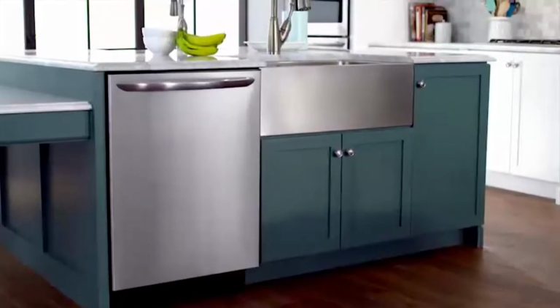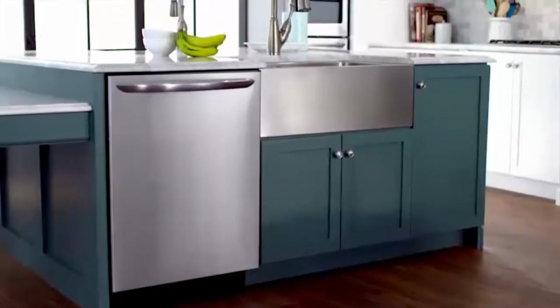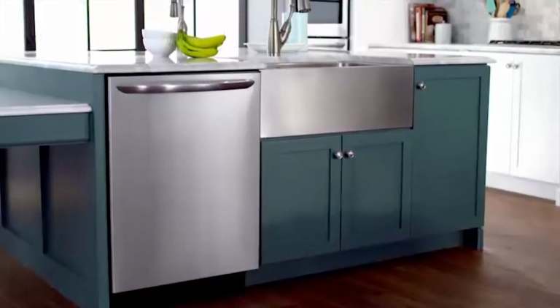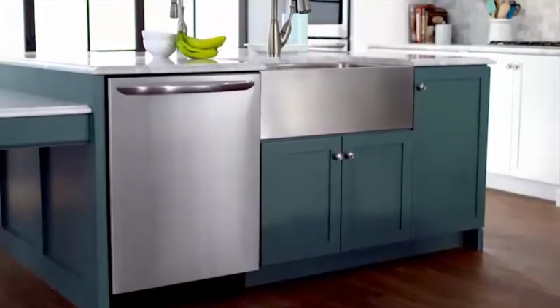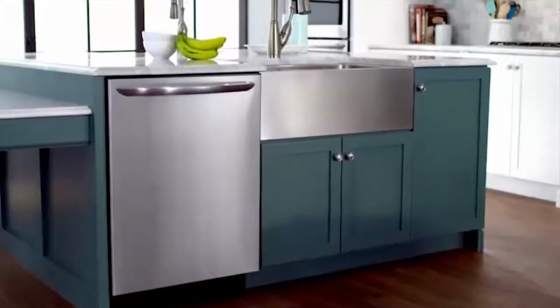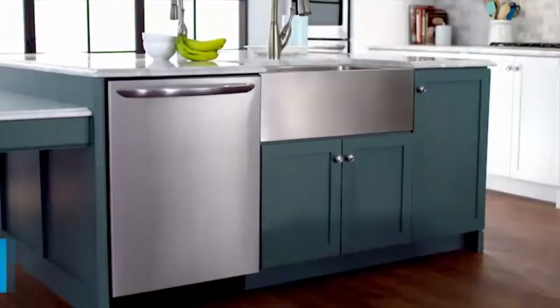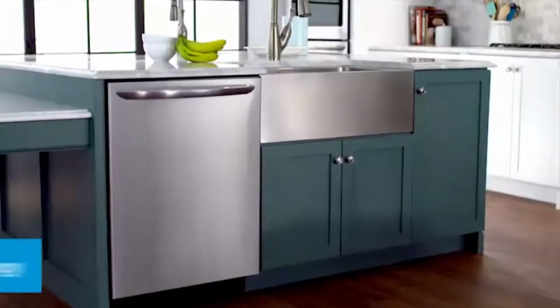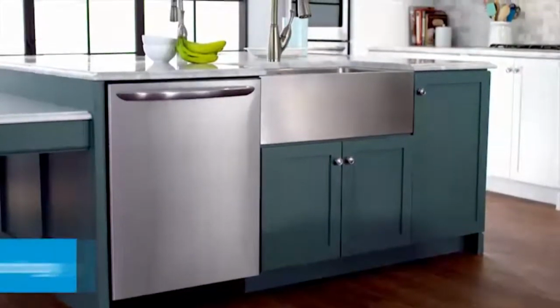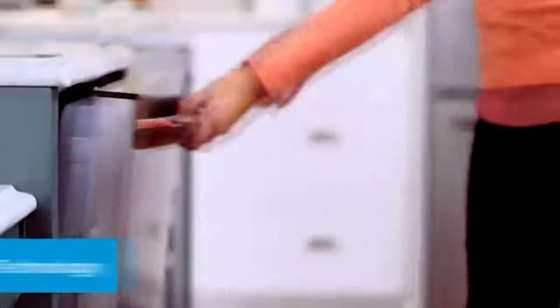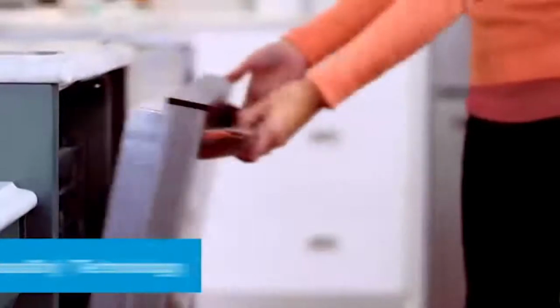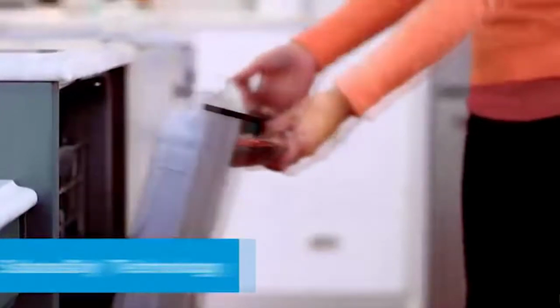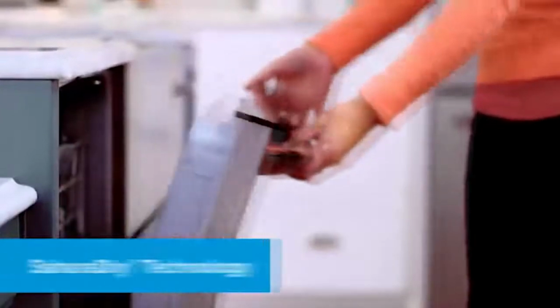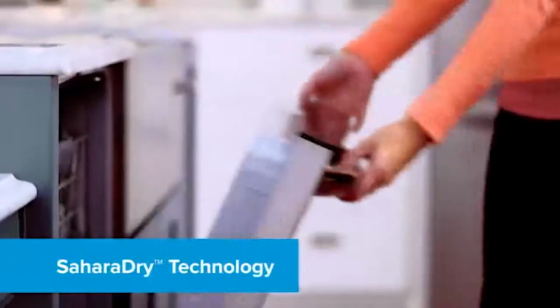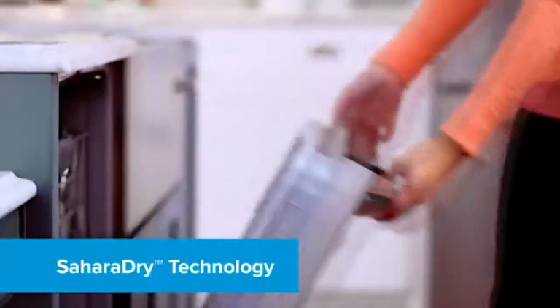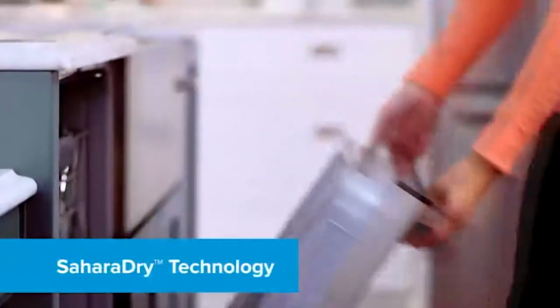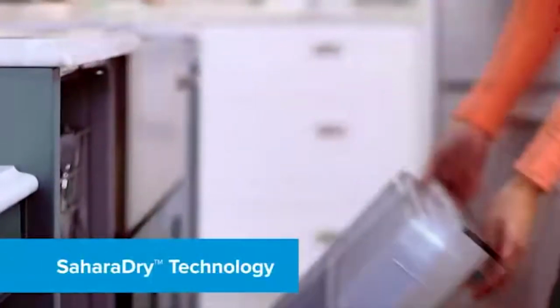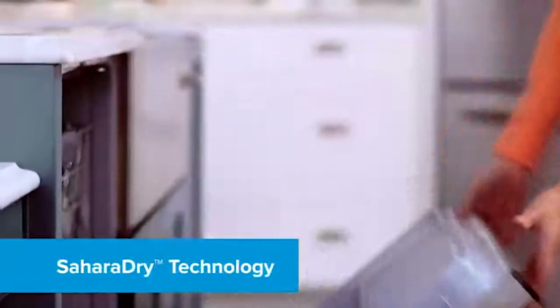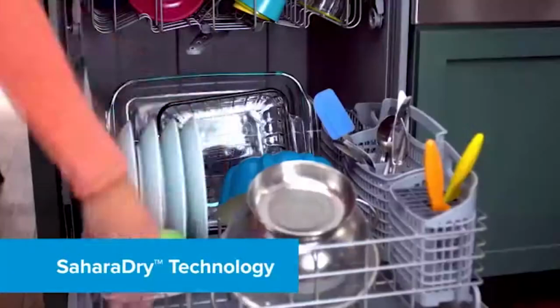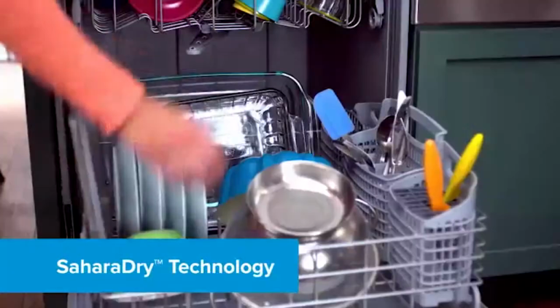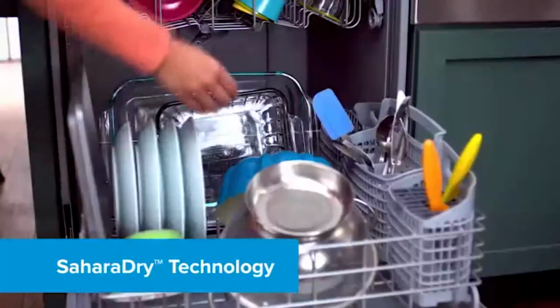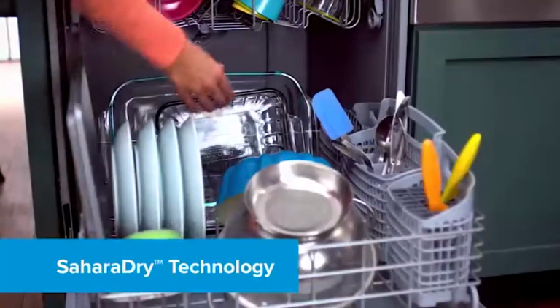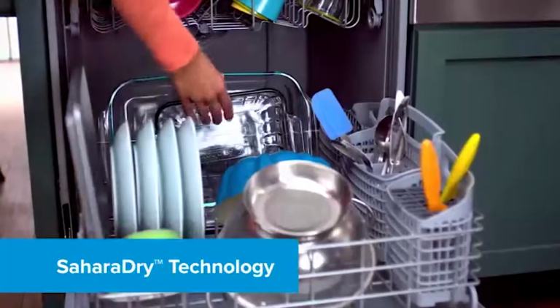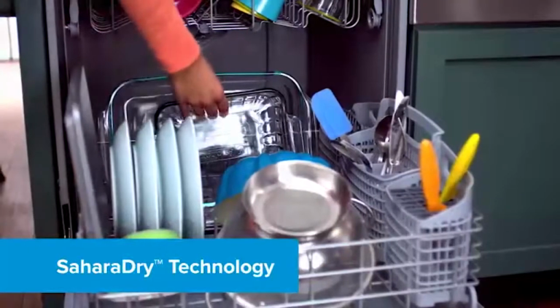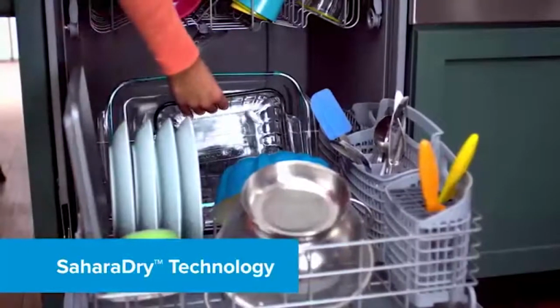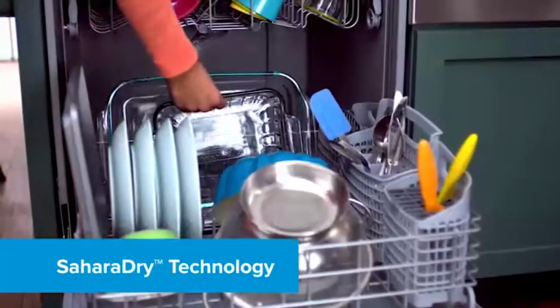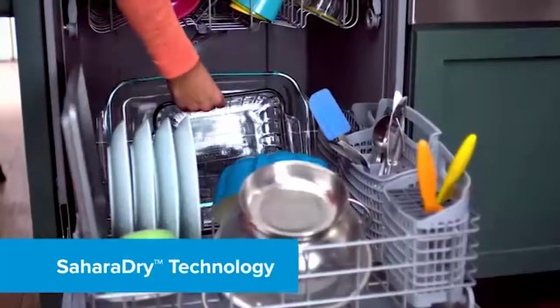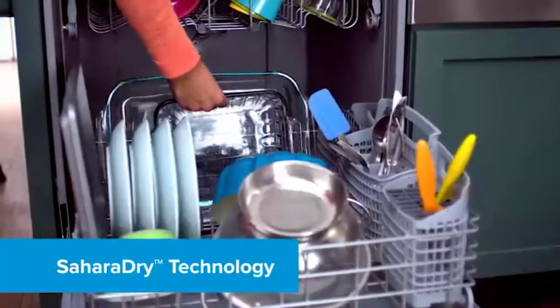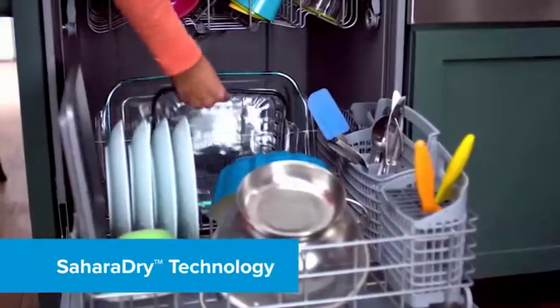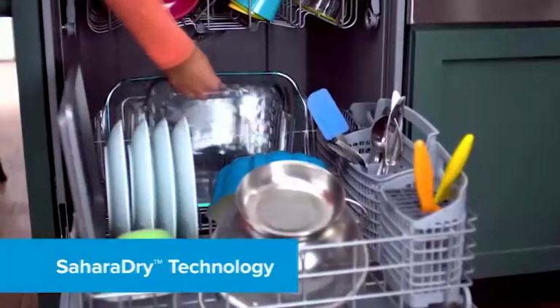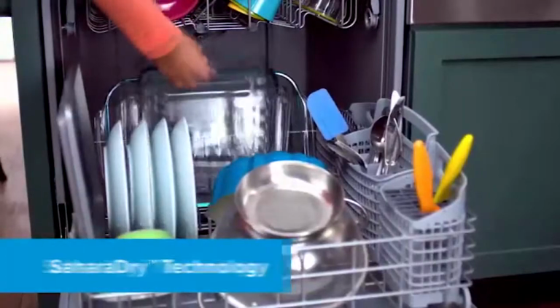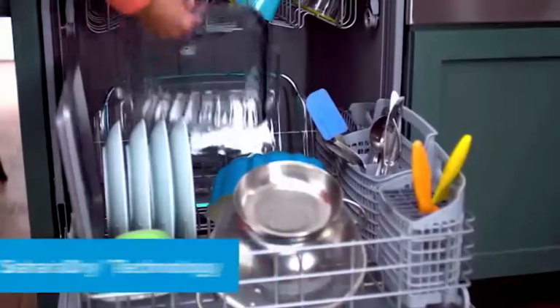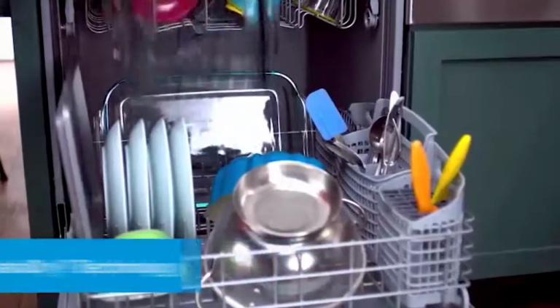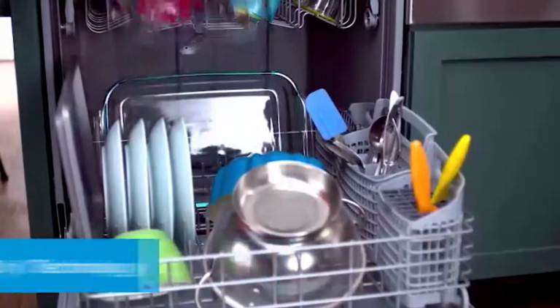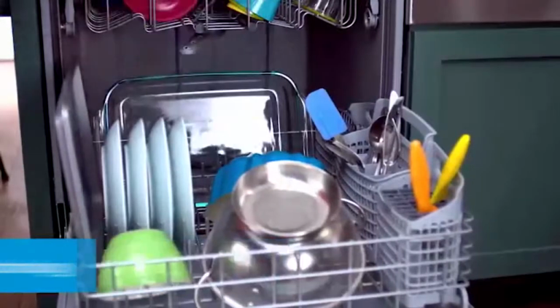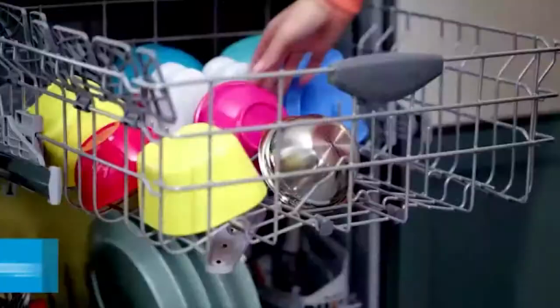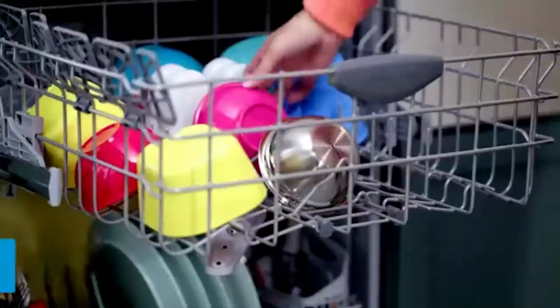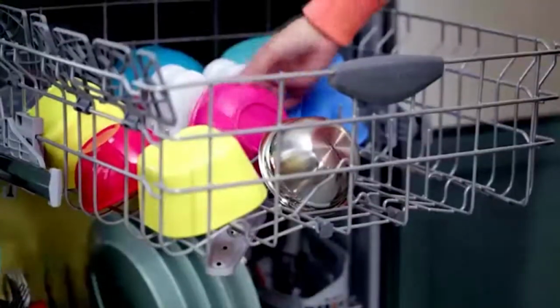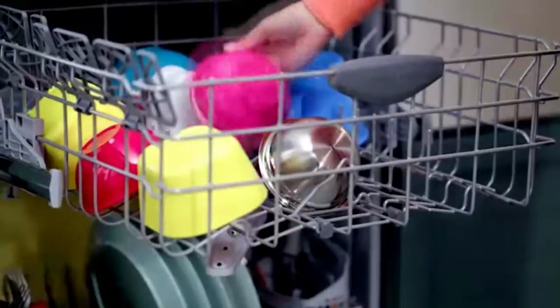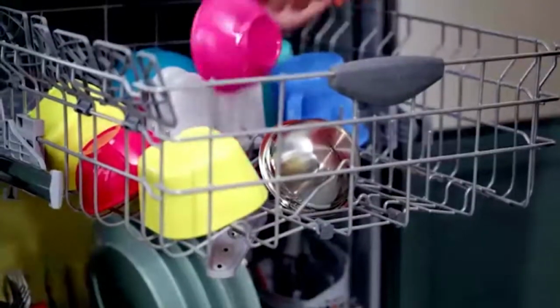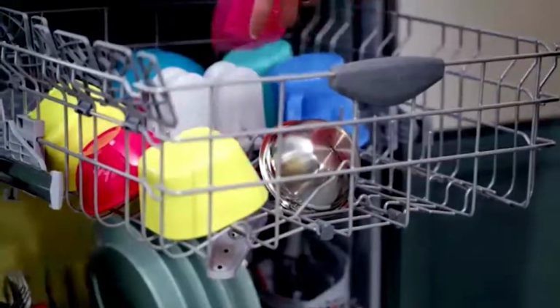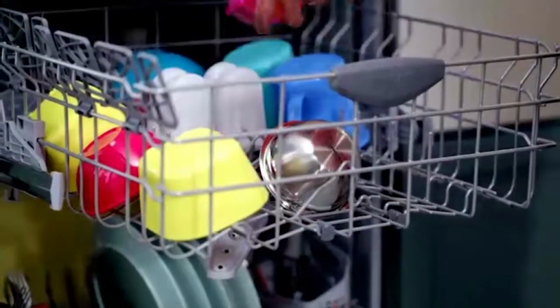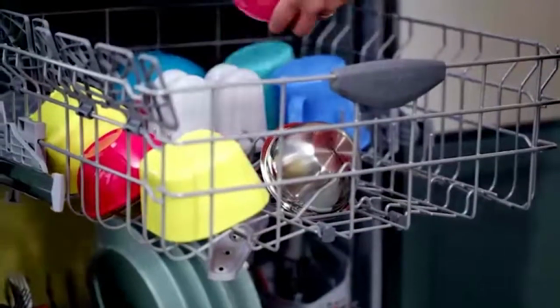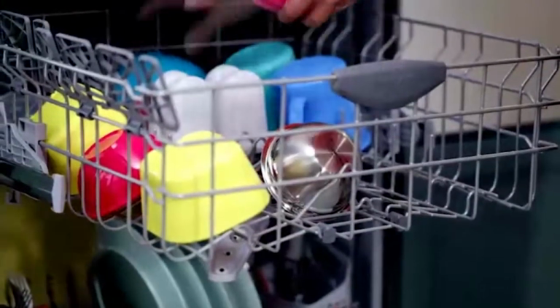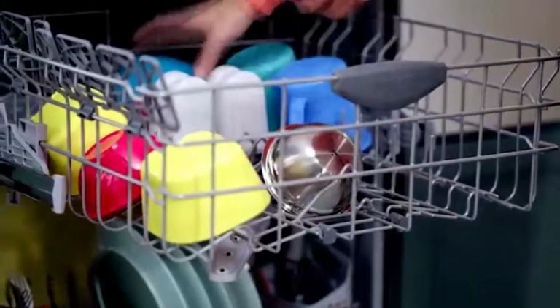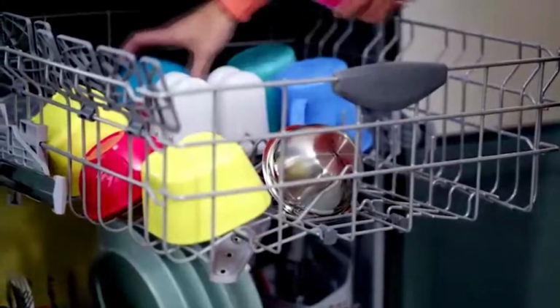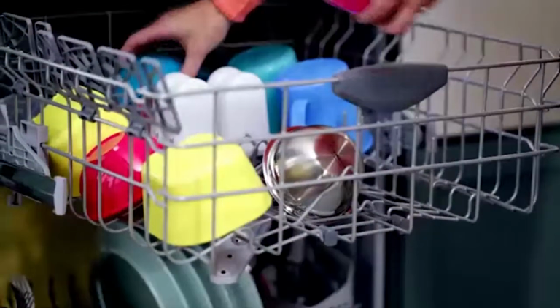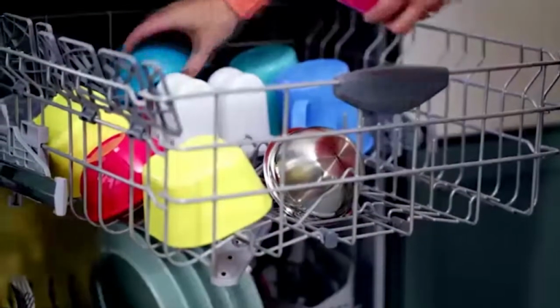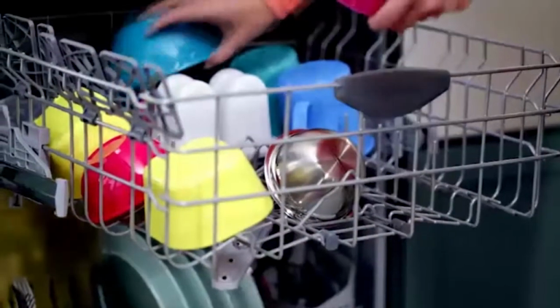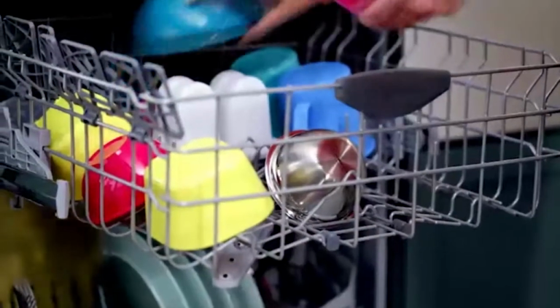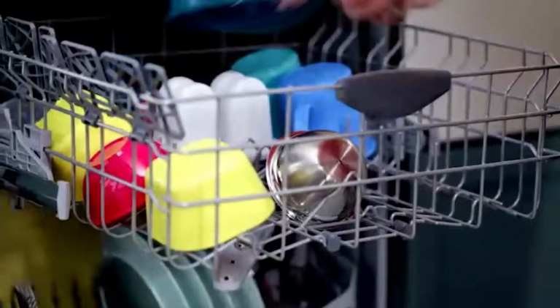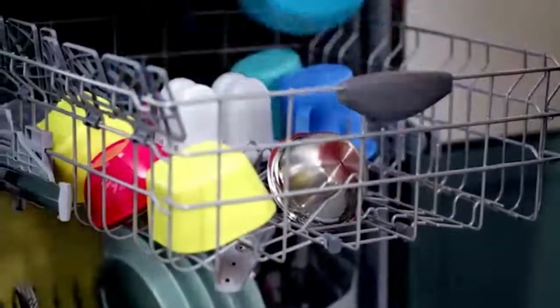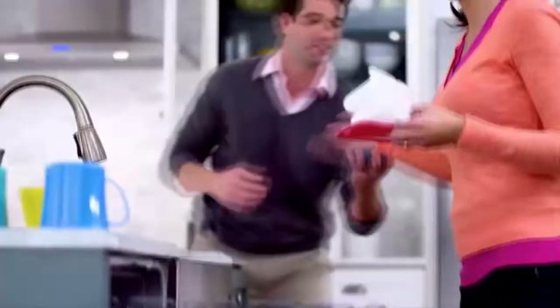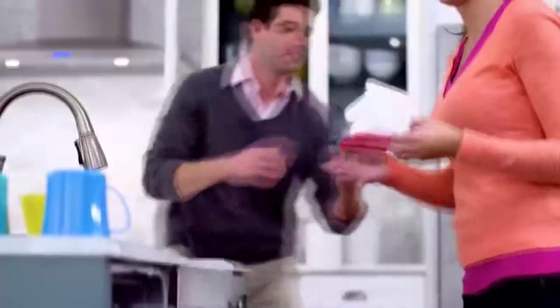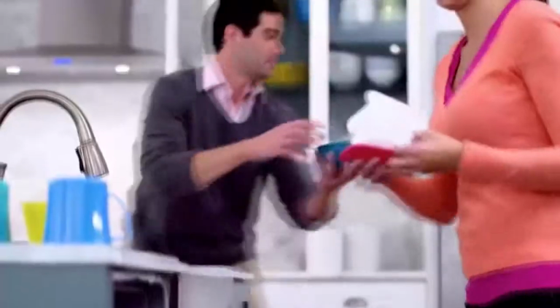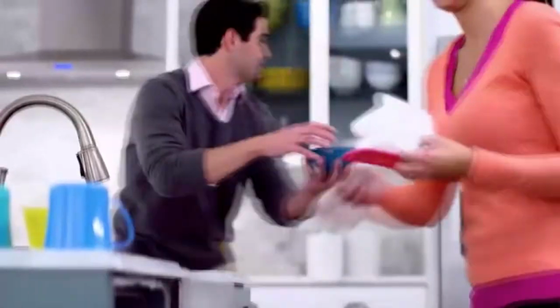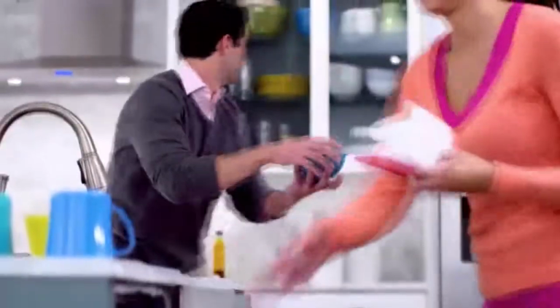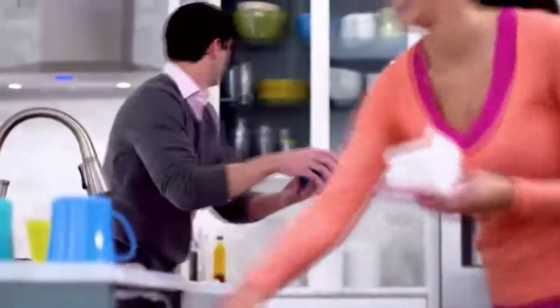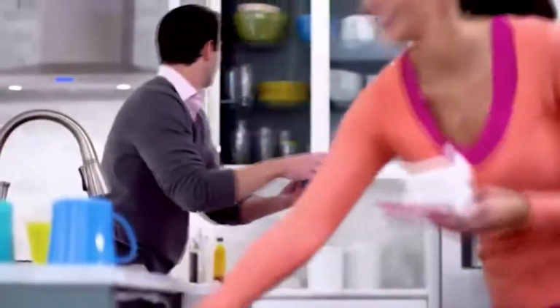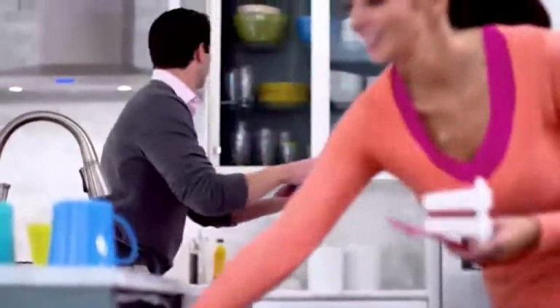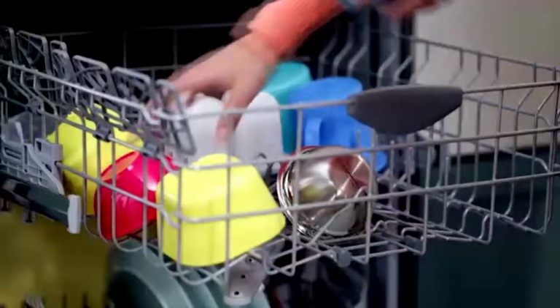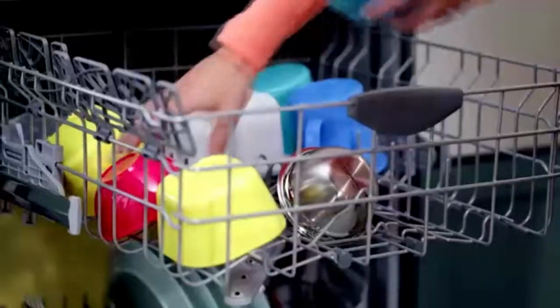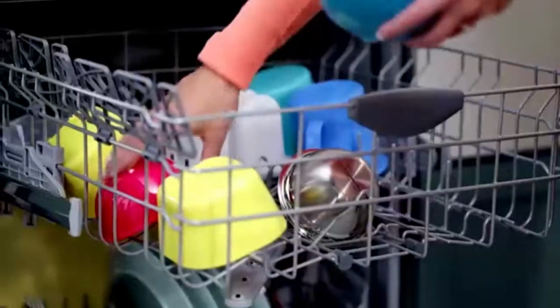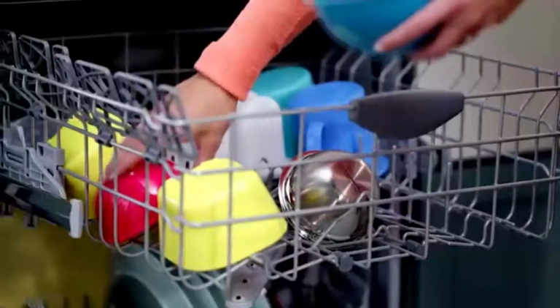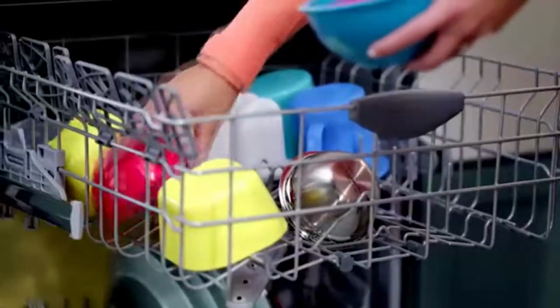The best drying performance with Sahara Dry technology gets dishes dry the first time, so there's no need to towel dry before putting dishes away.